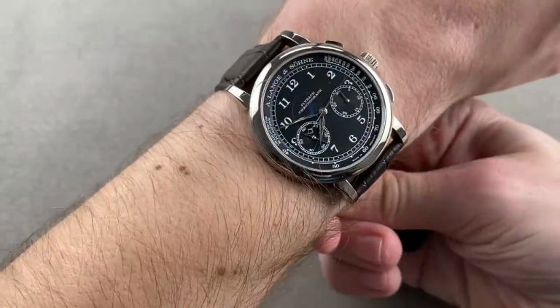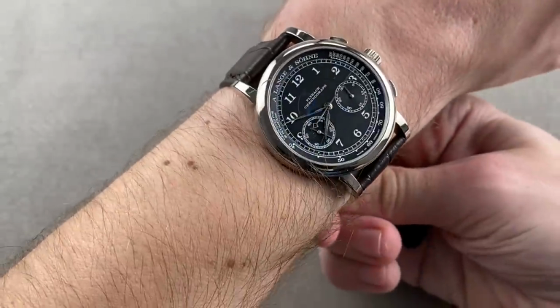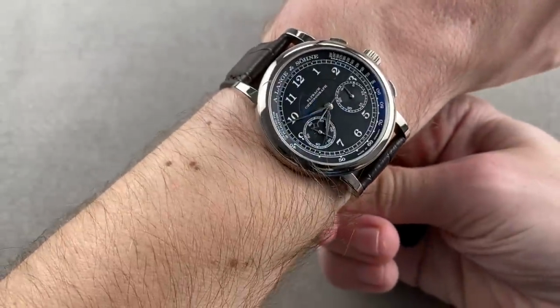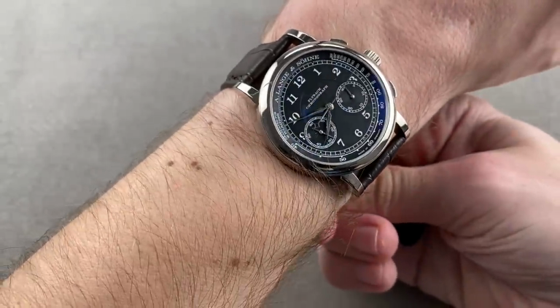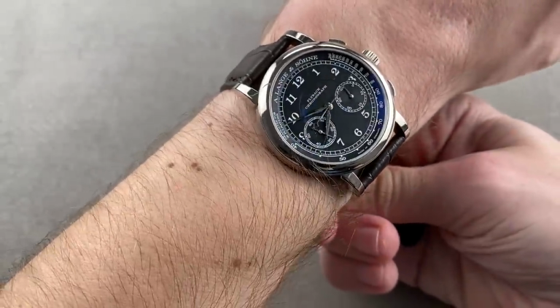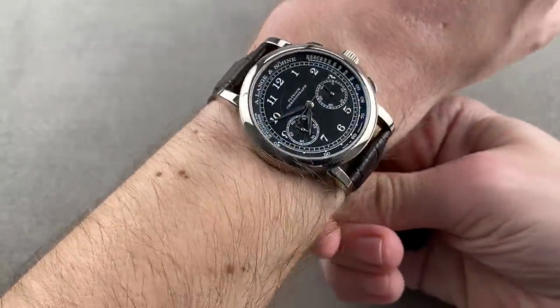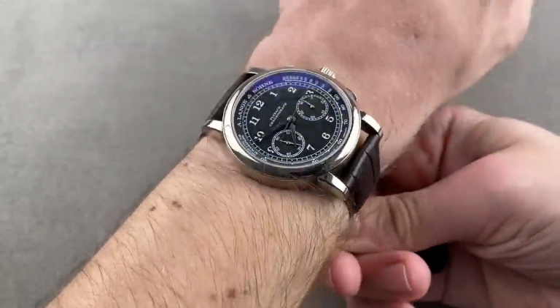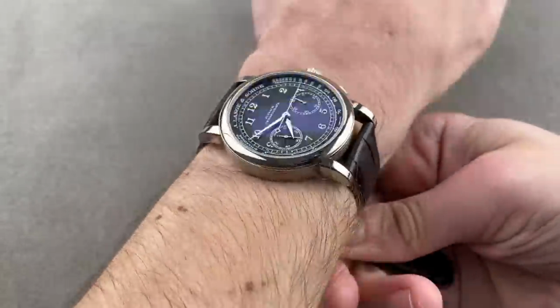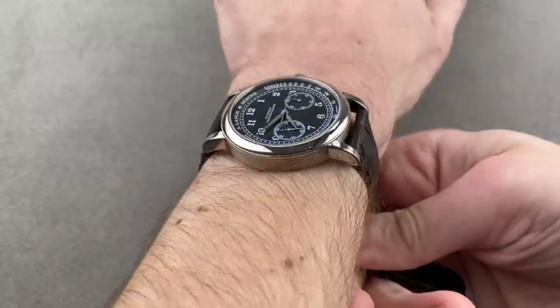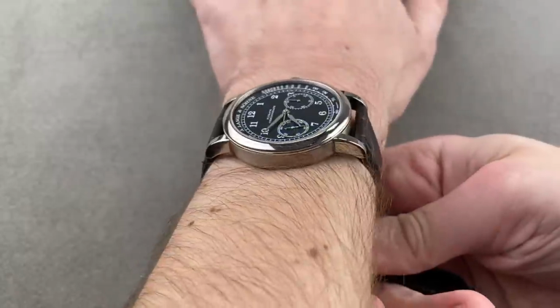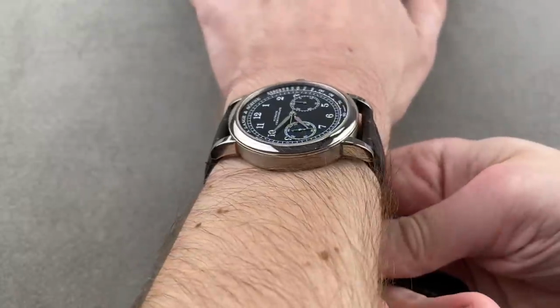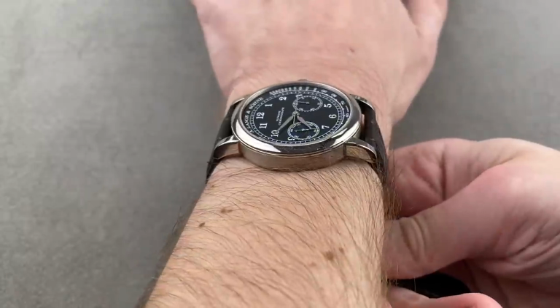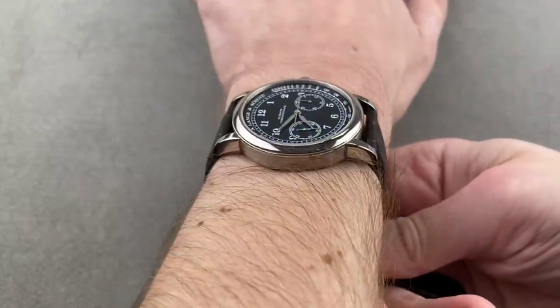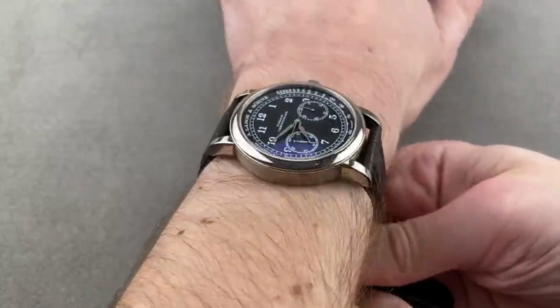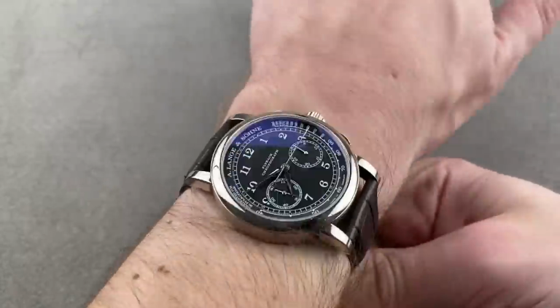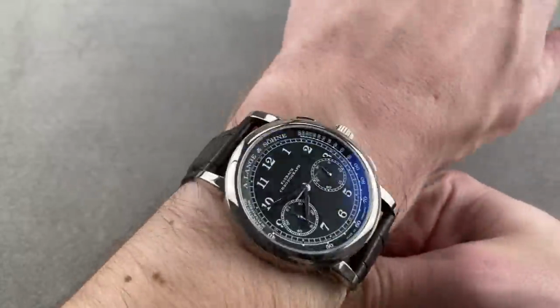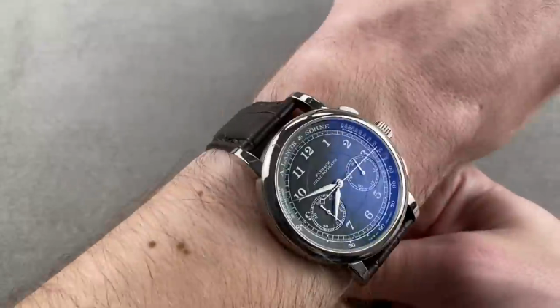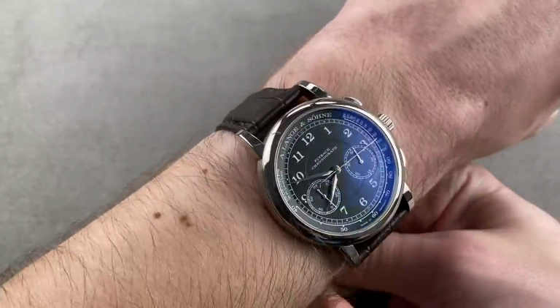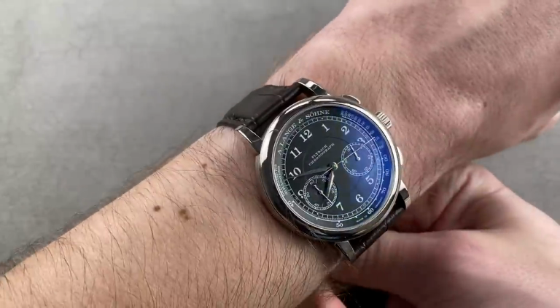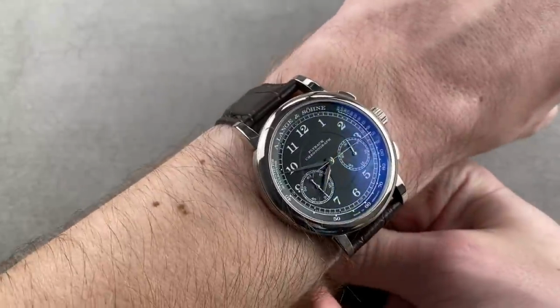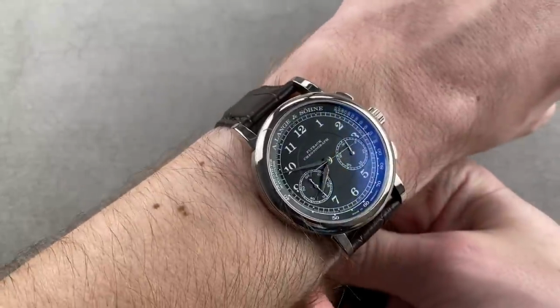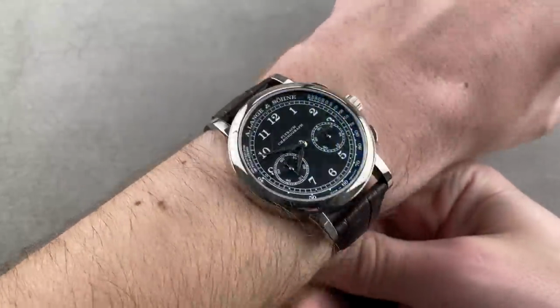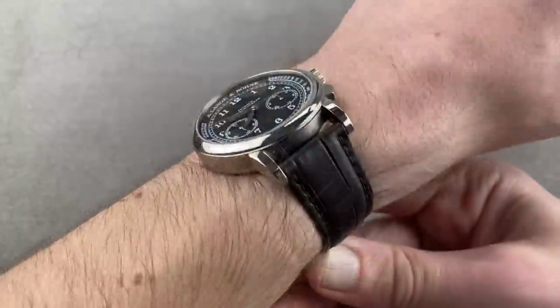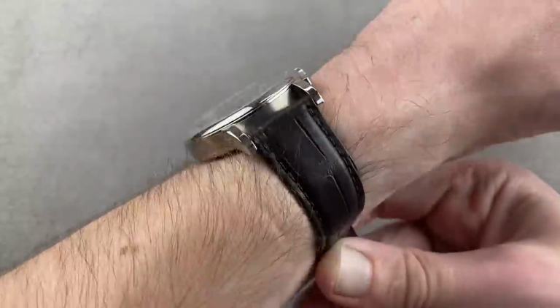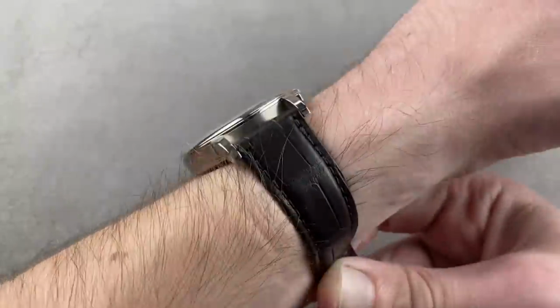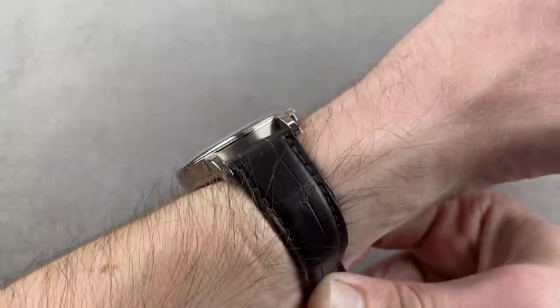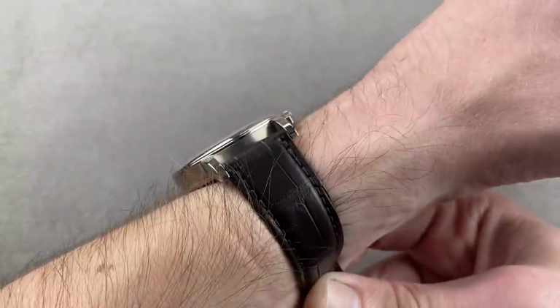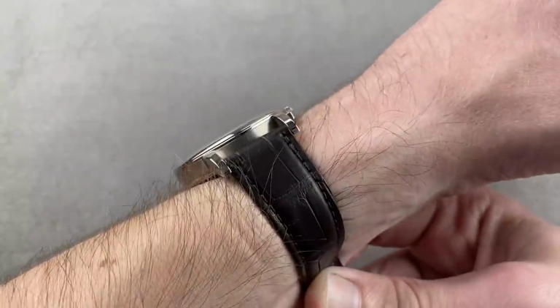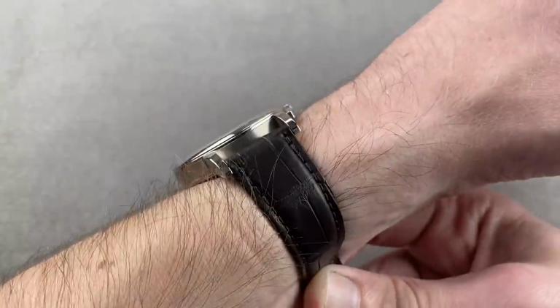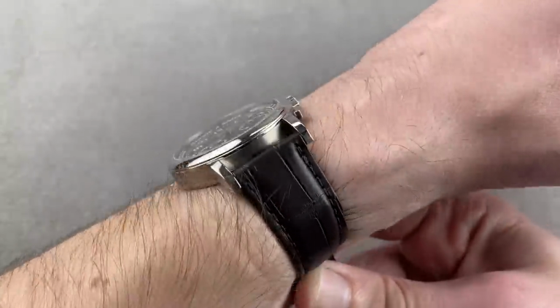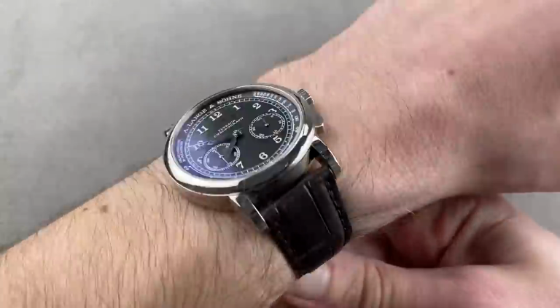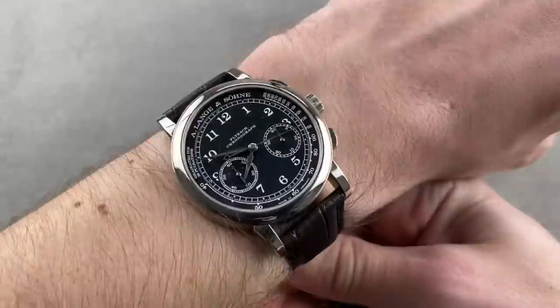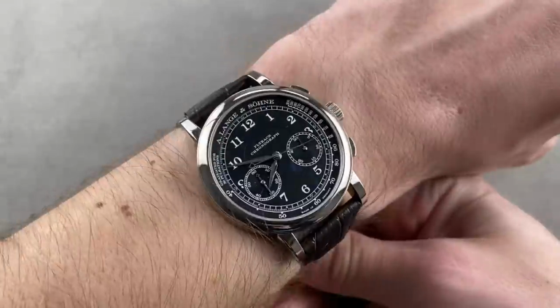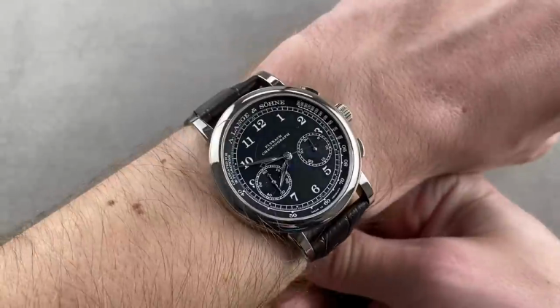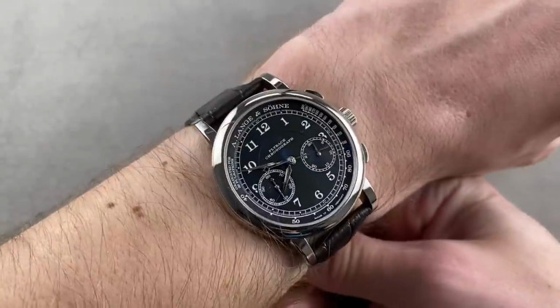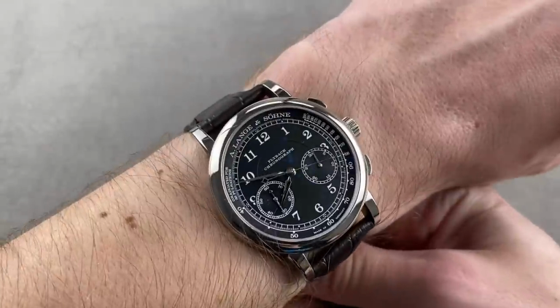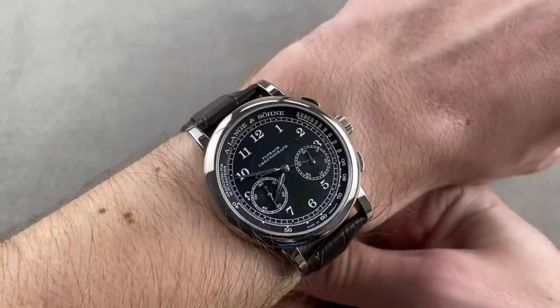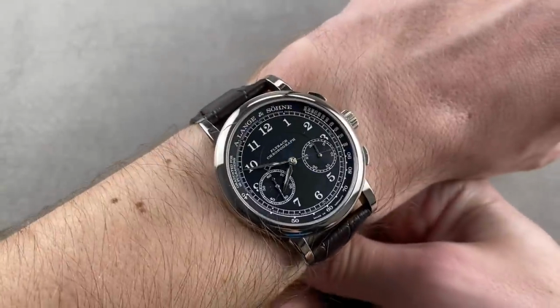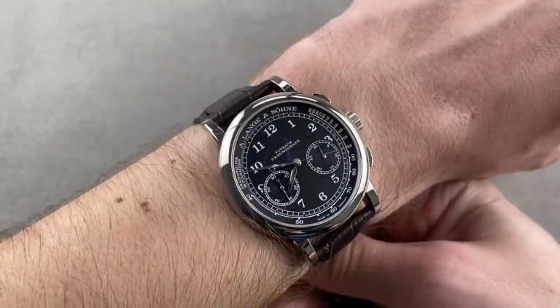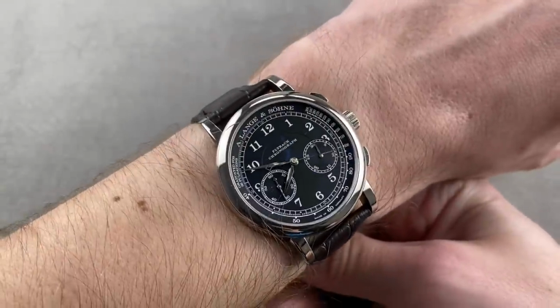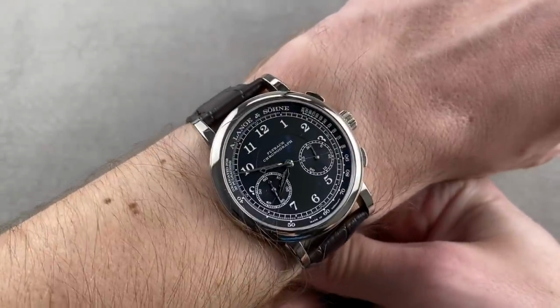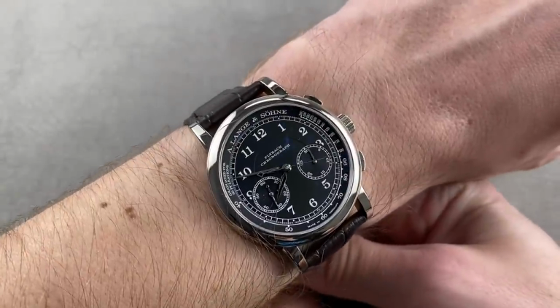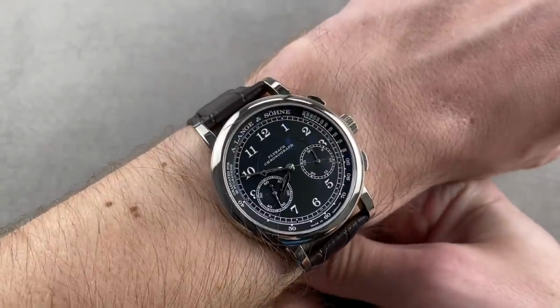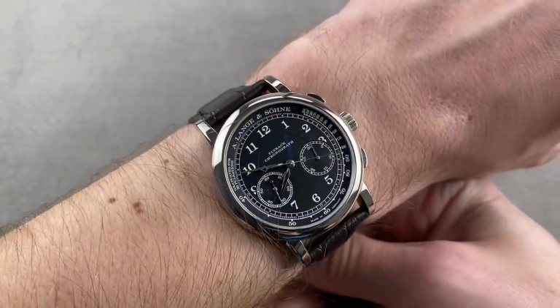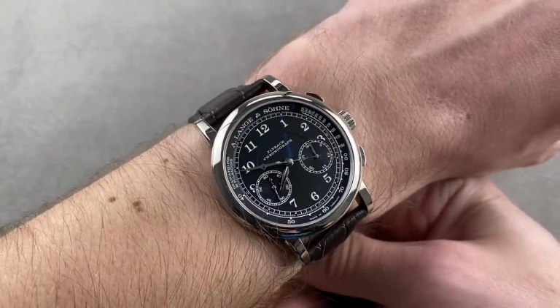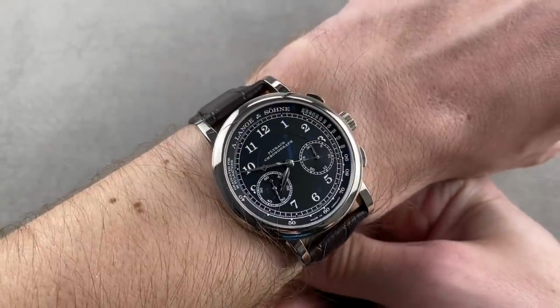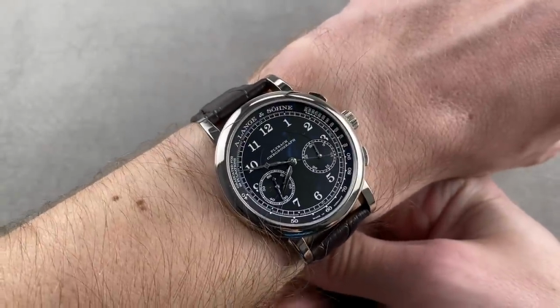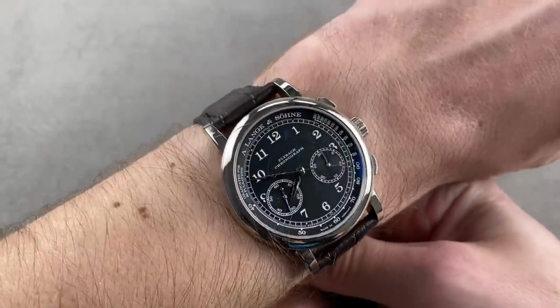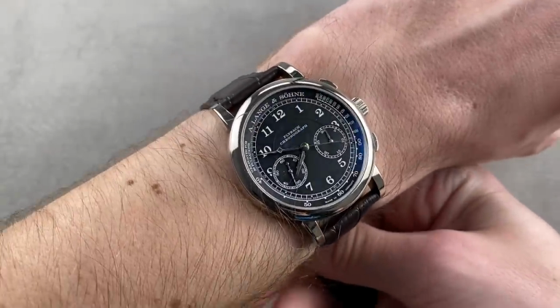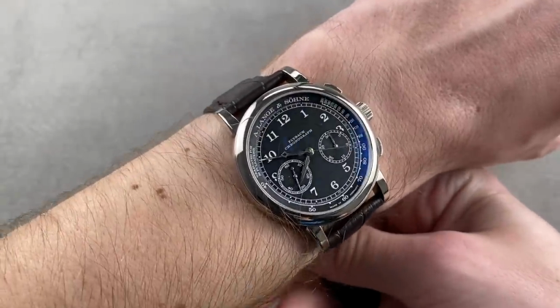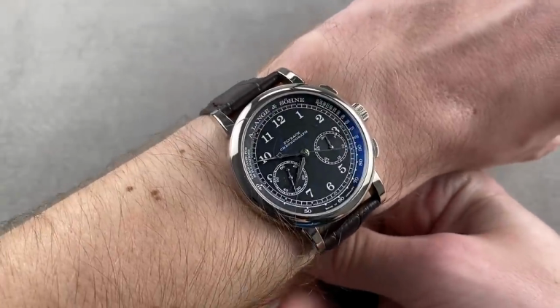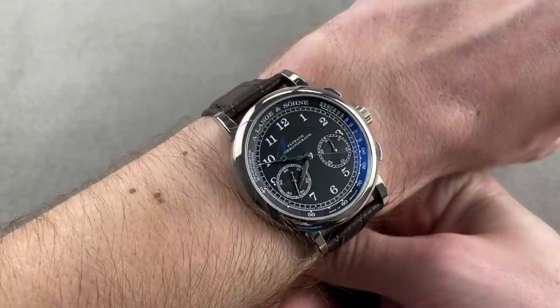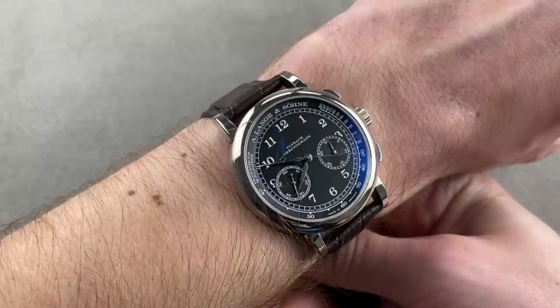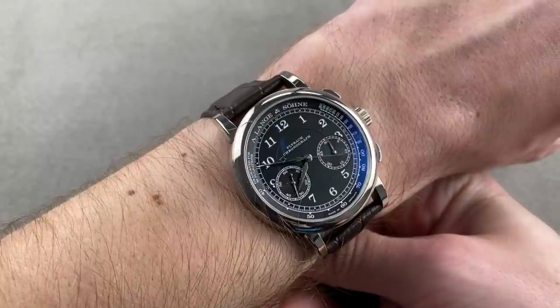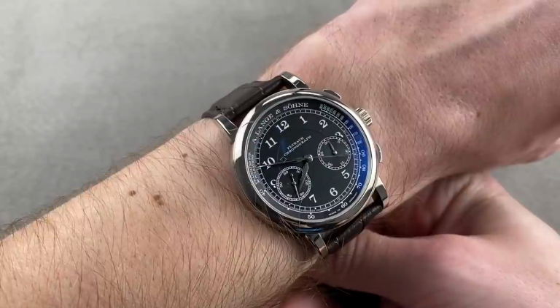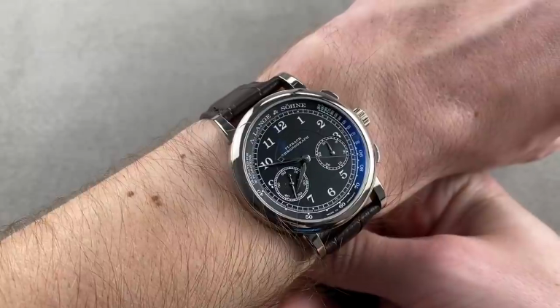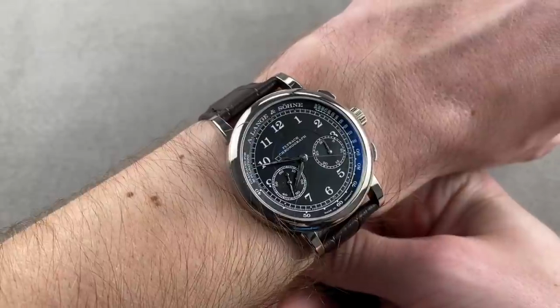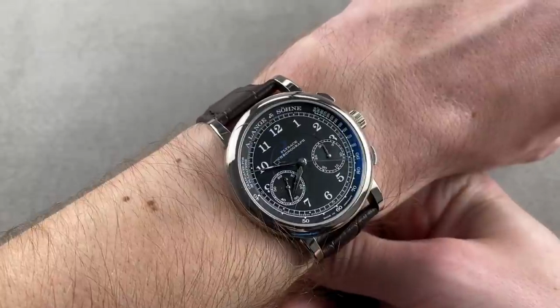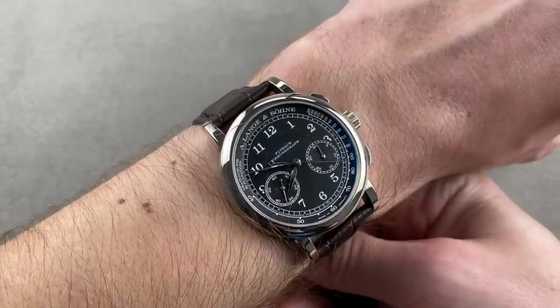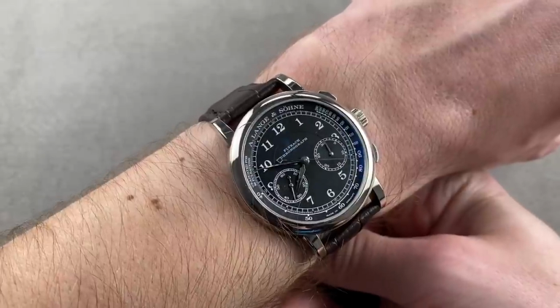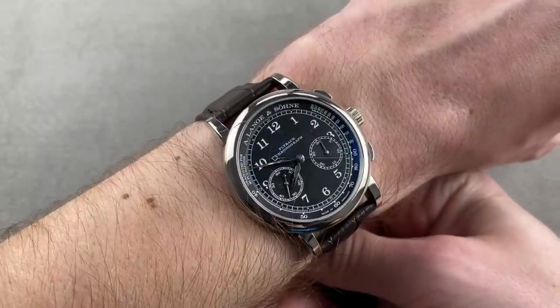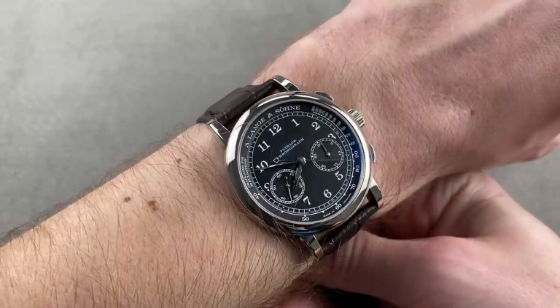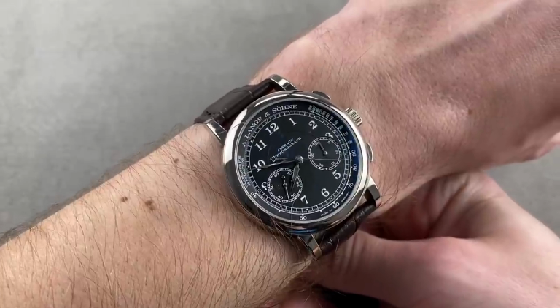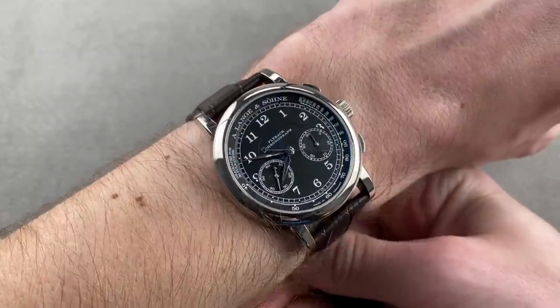This is a beautiful watch that gives you everything the Datograph gives, but also a thin and wearable profile — it sits a lot lower on the wrist than the Datograph. An easy watch to wear for him or for her — I consider it a unisex option and possibly the best time-only chronograph you can buy today.